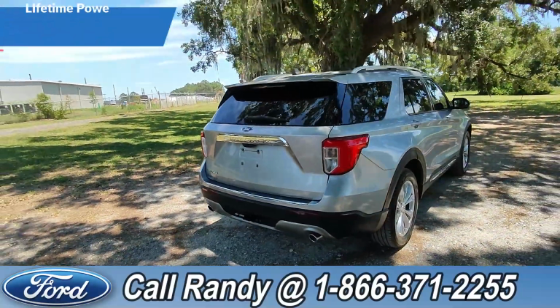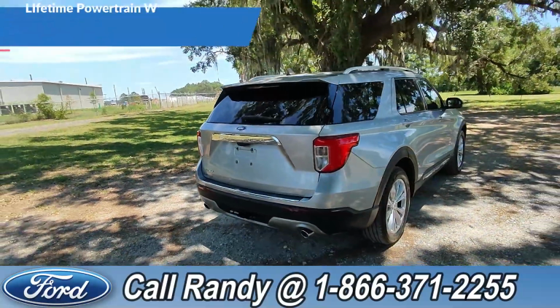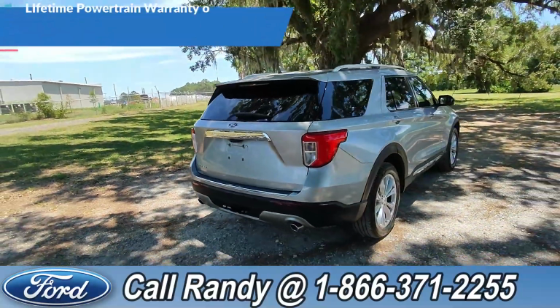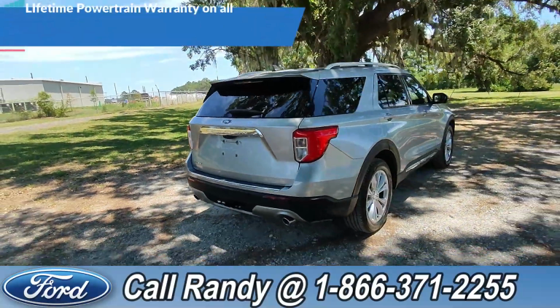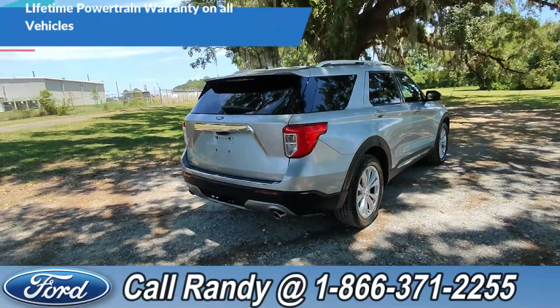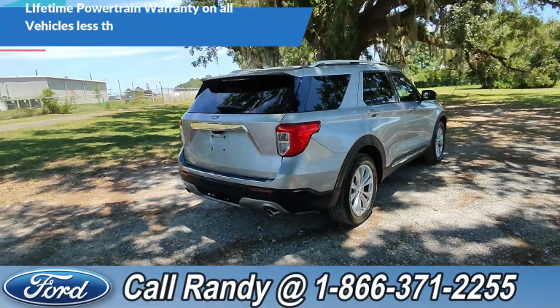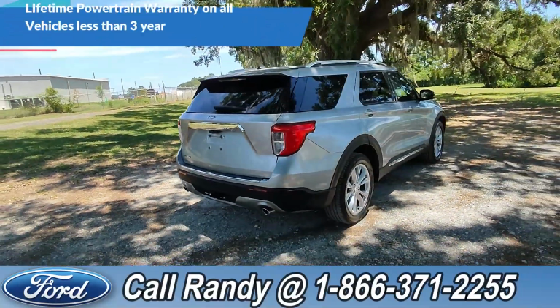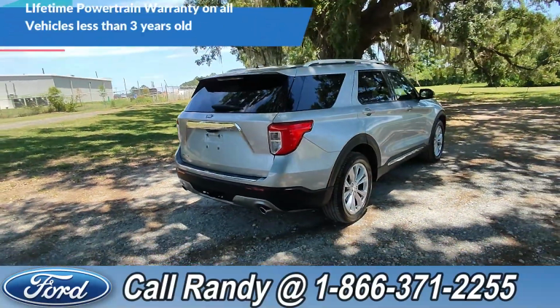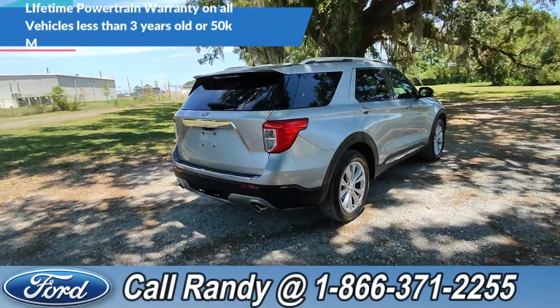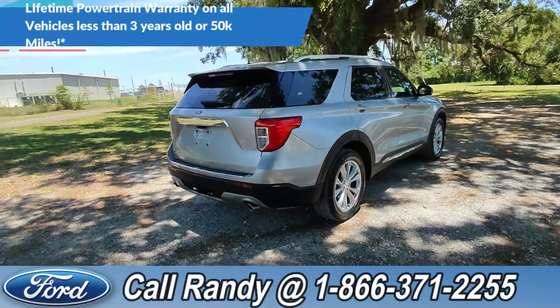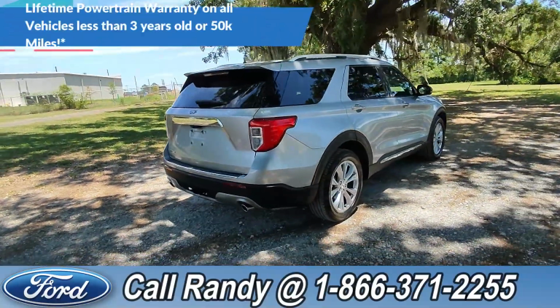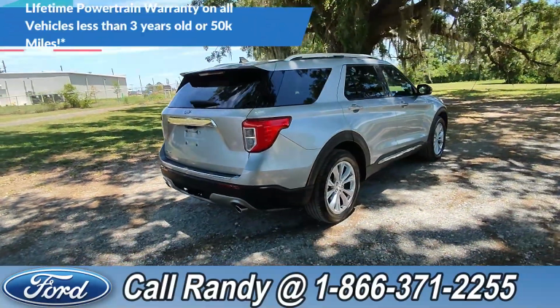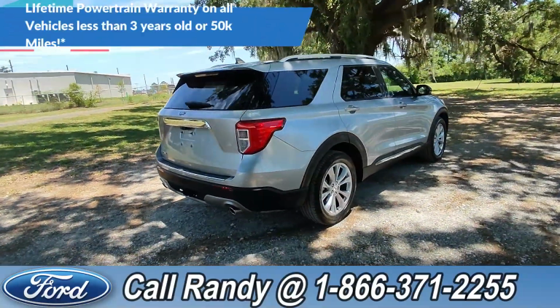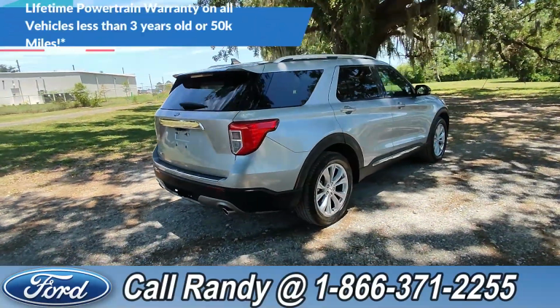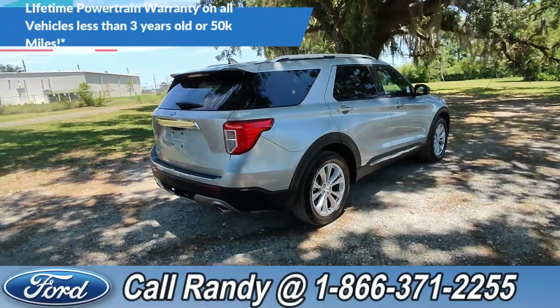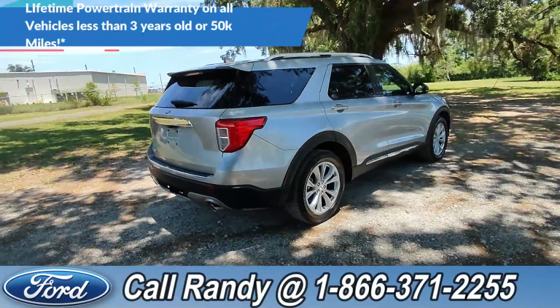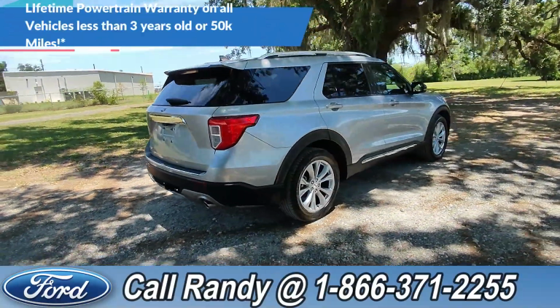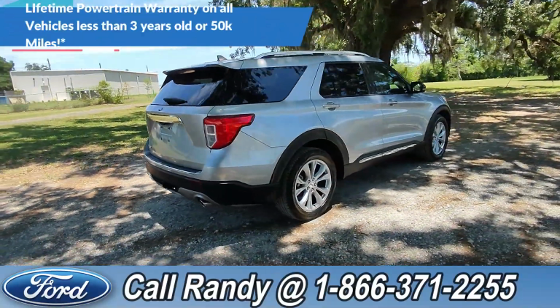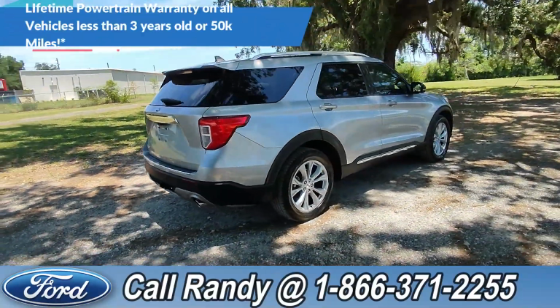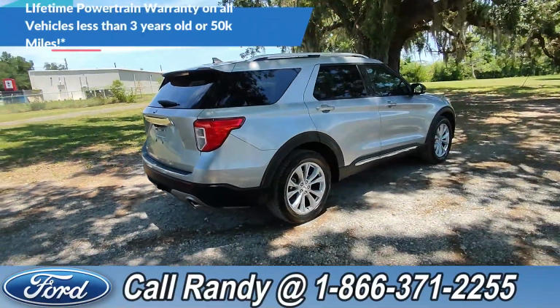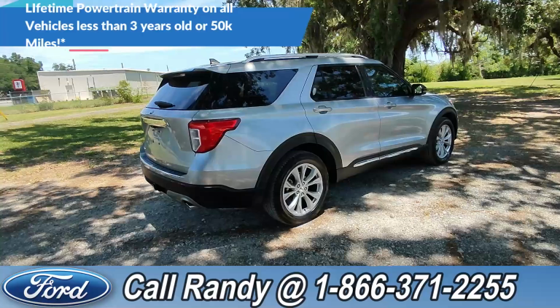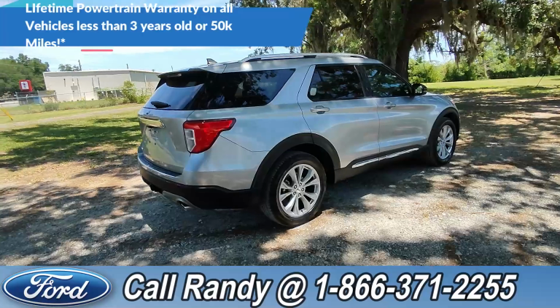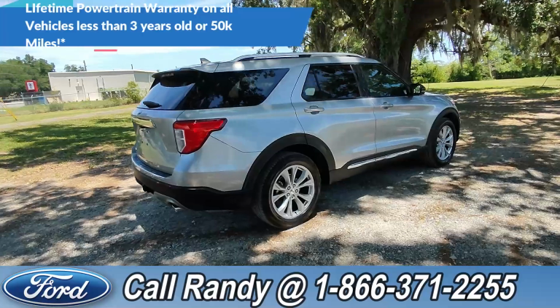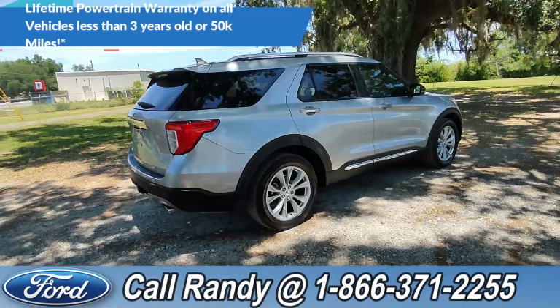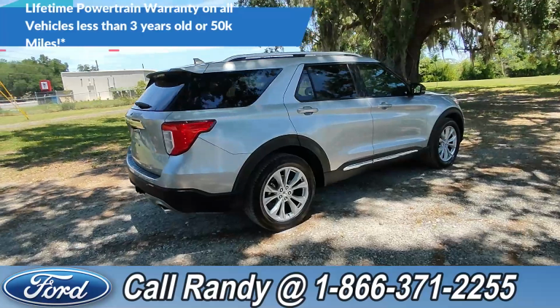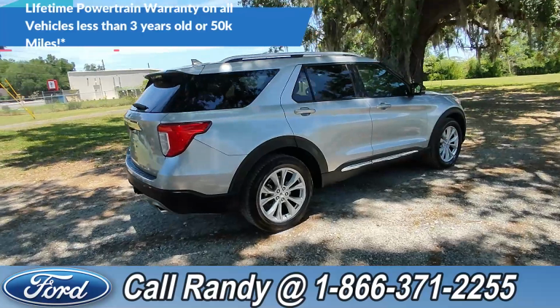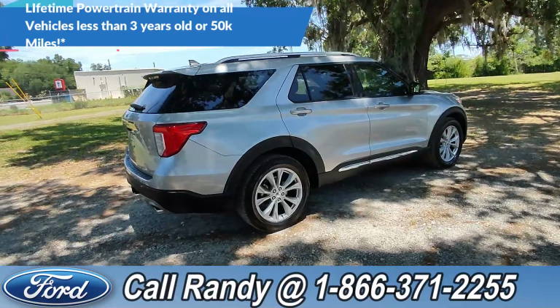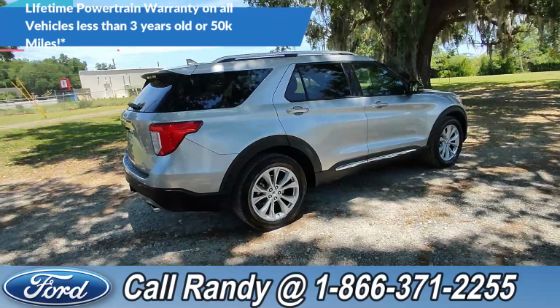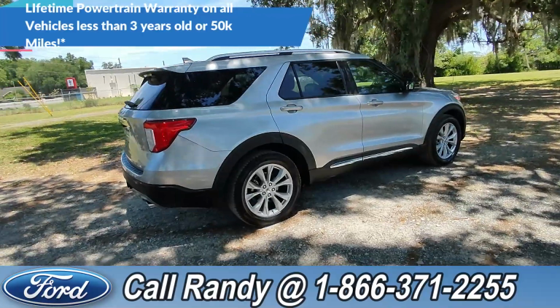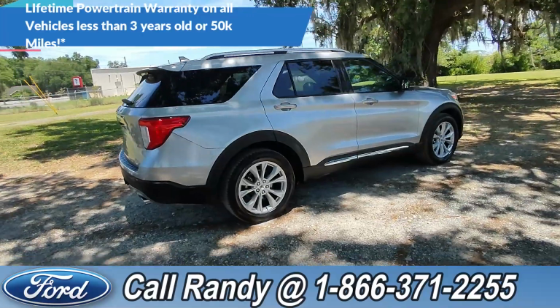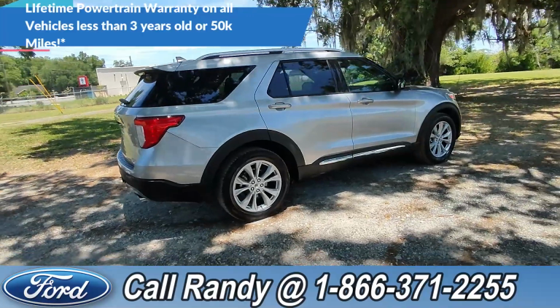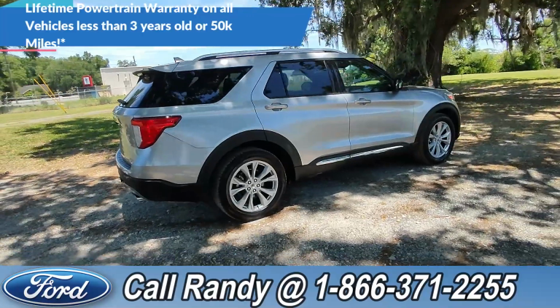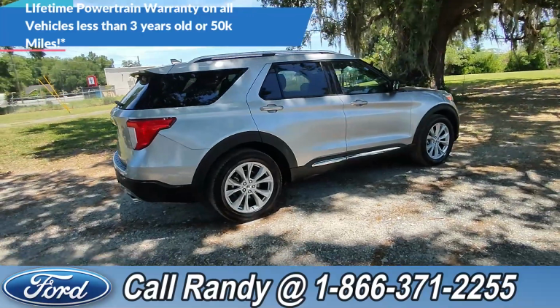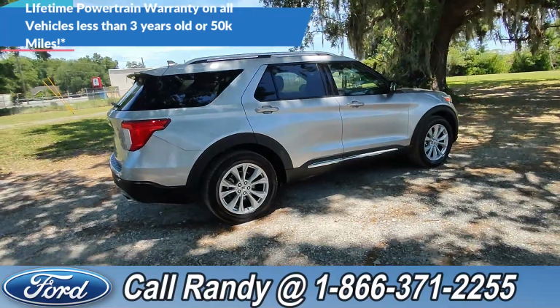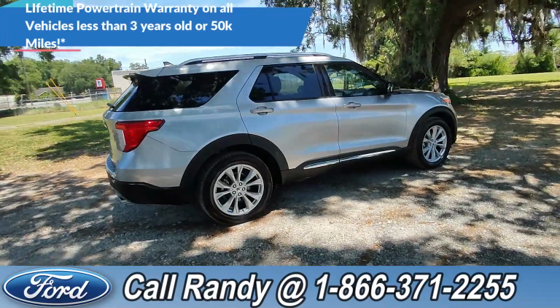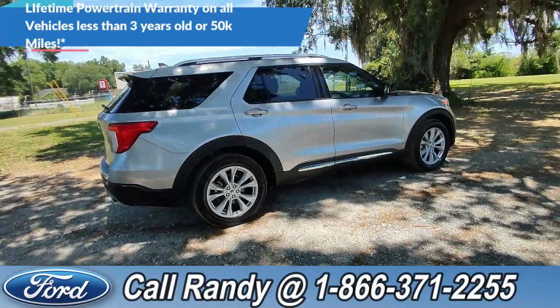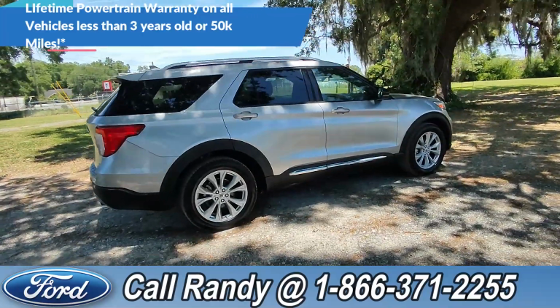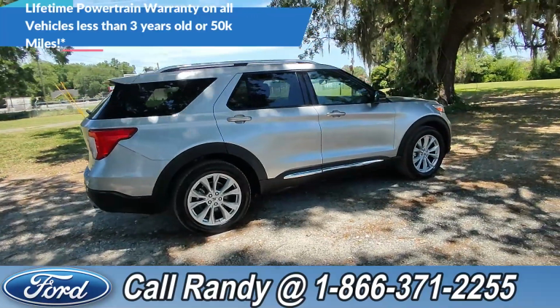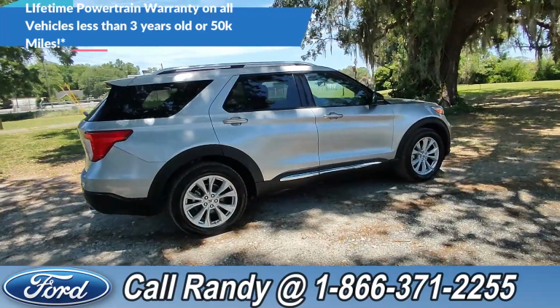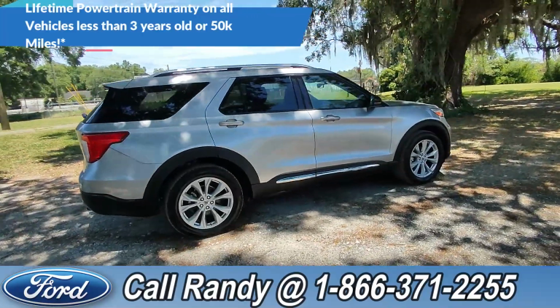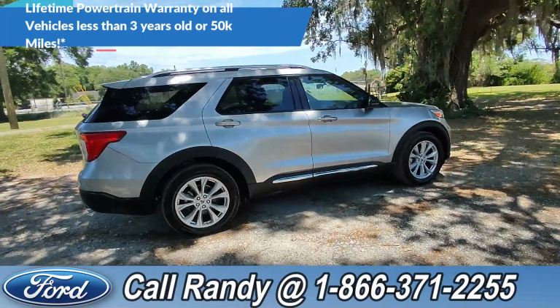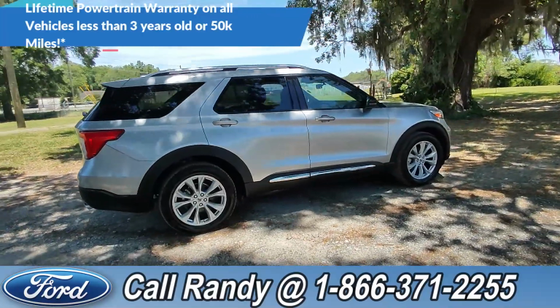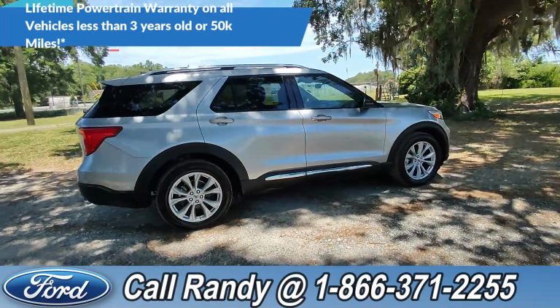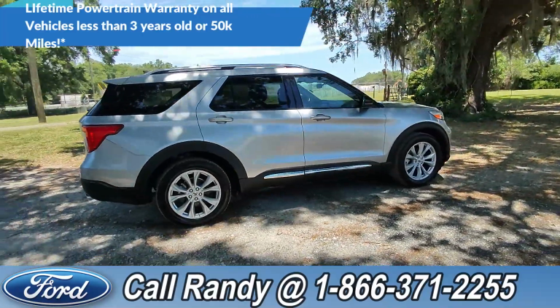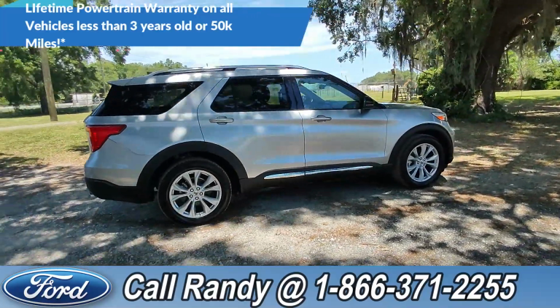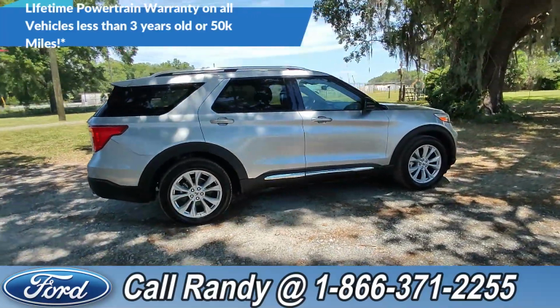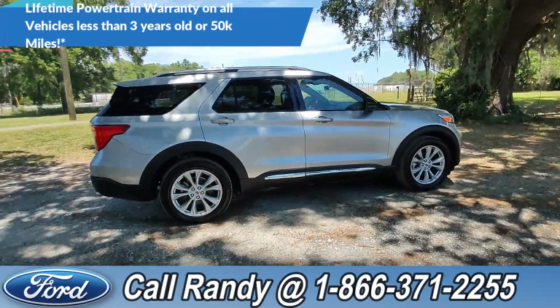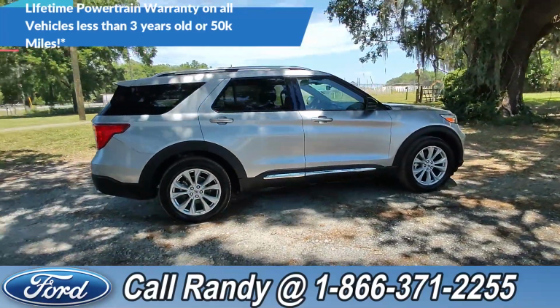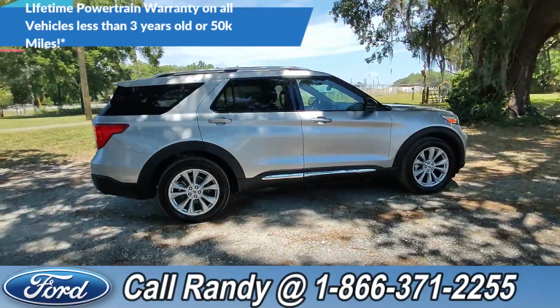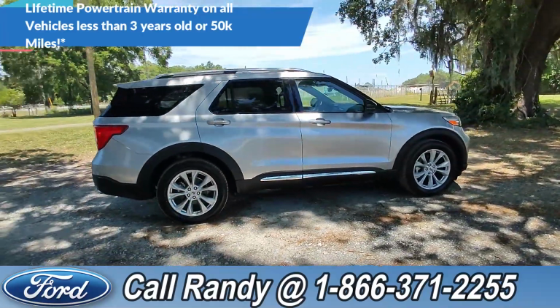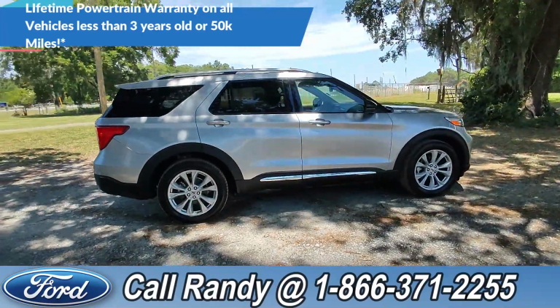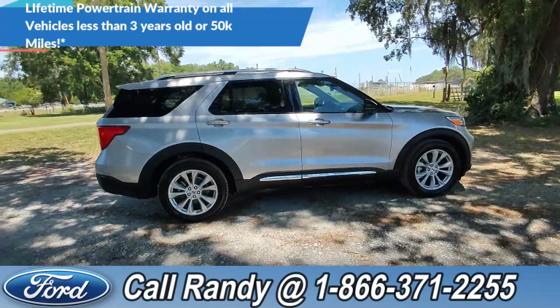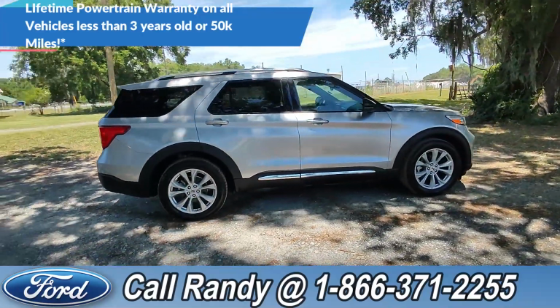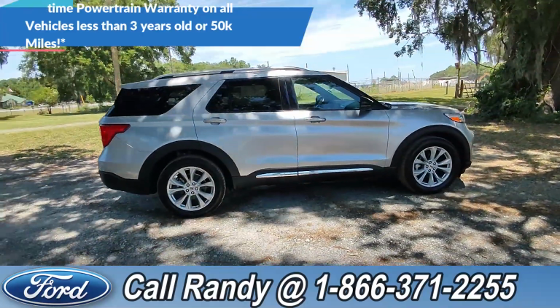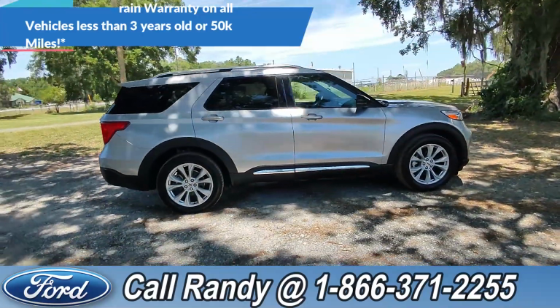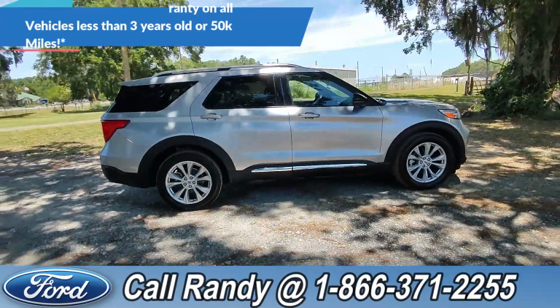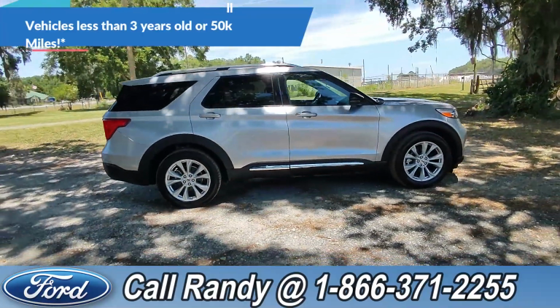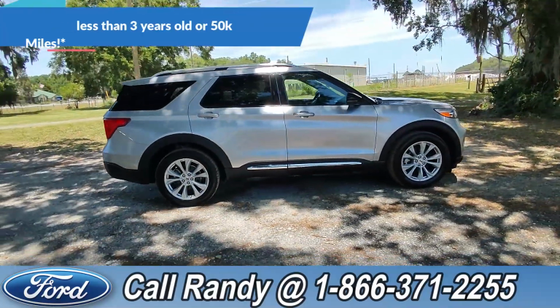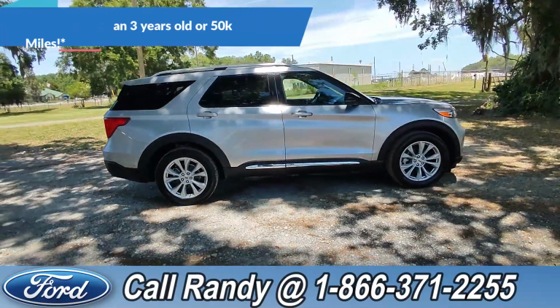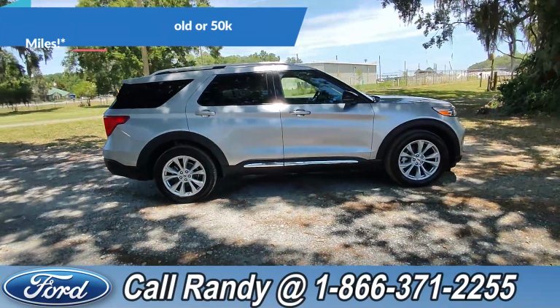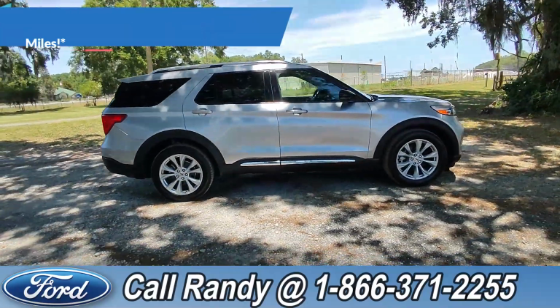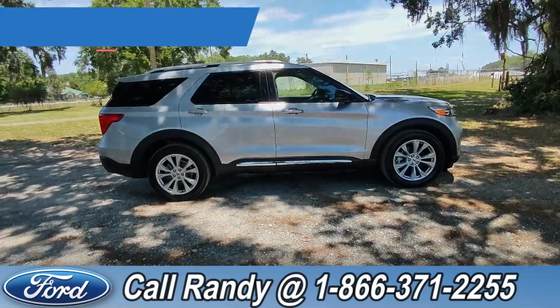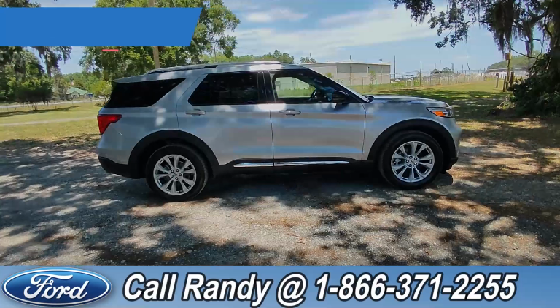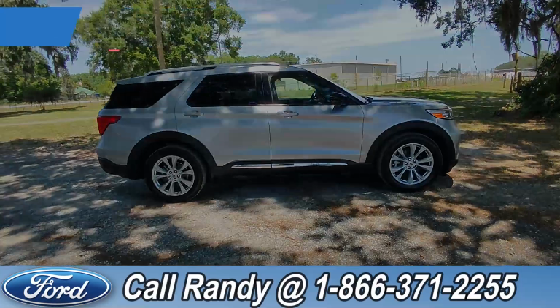Now, if you'd like more information on this Explorer, you can check it out online at SantaFeFord.com or give us a call at the number below. Now we're going to take a quick look inside.